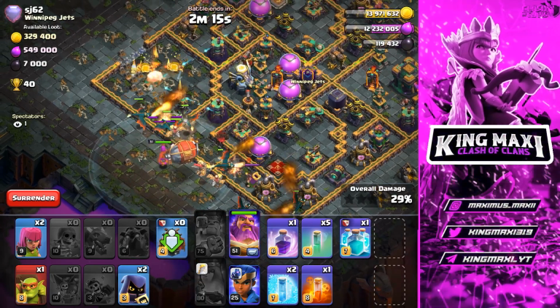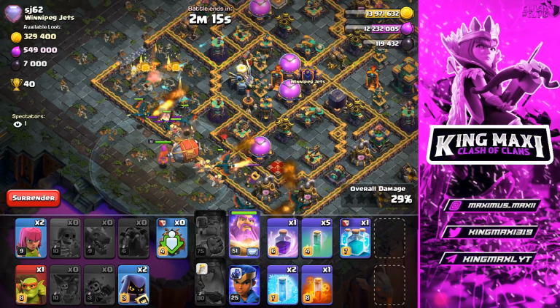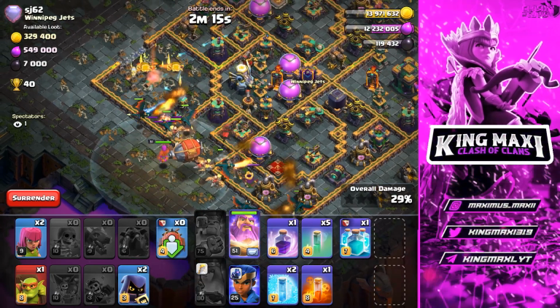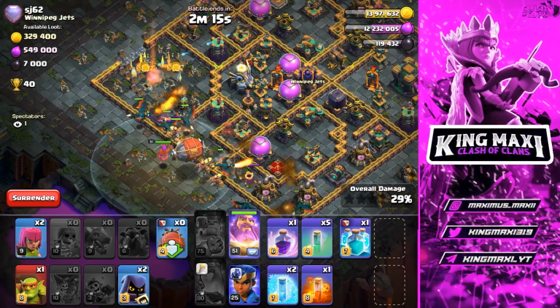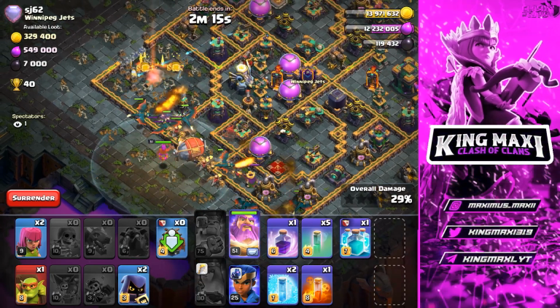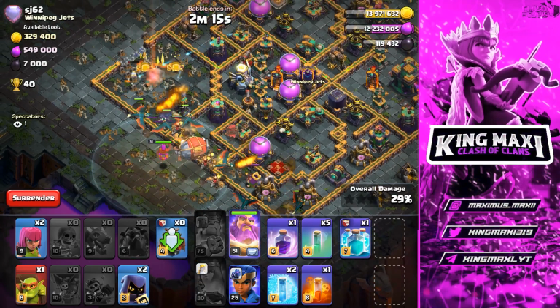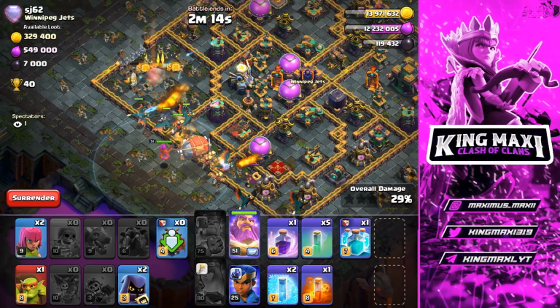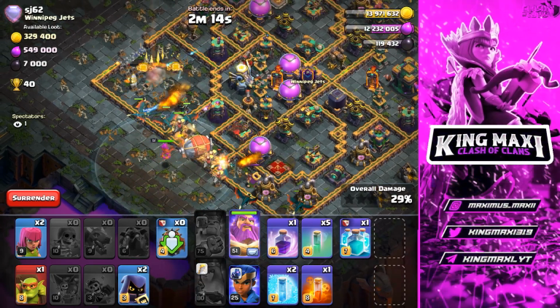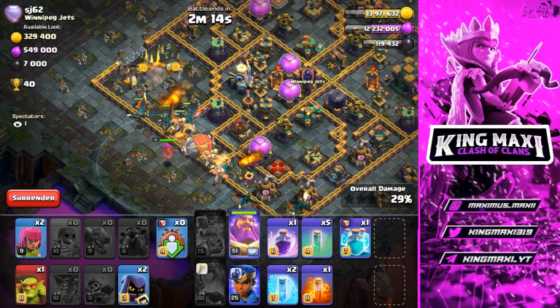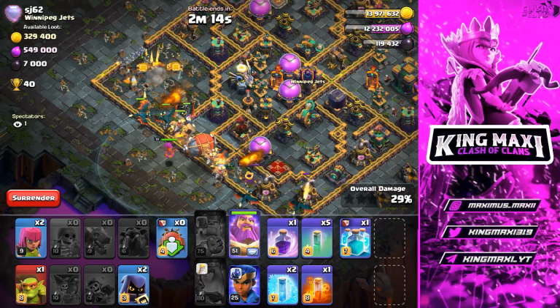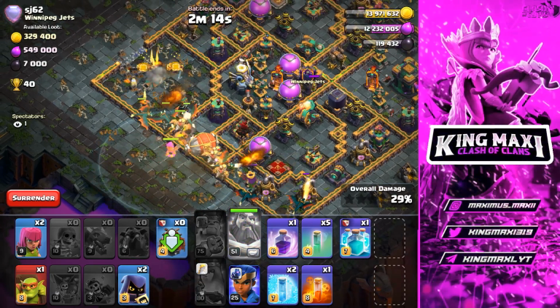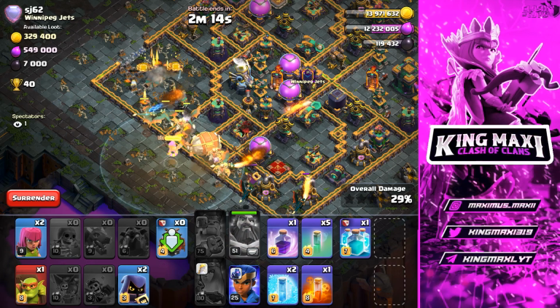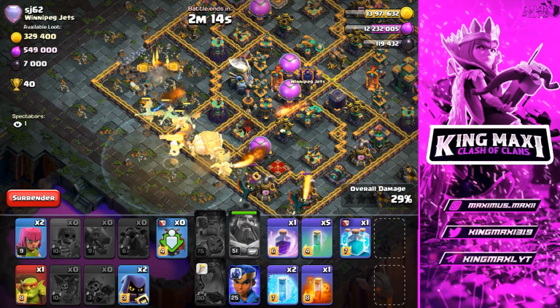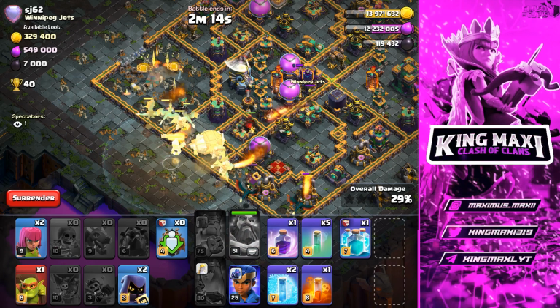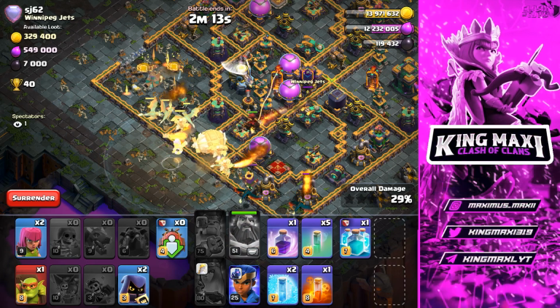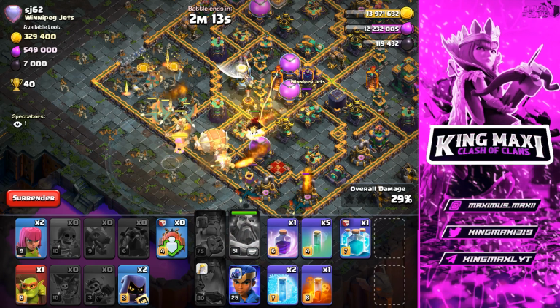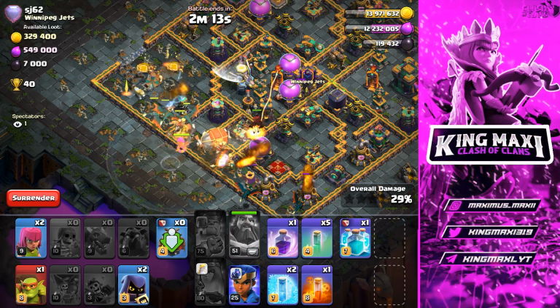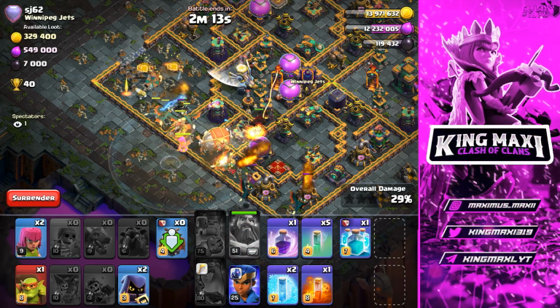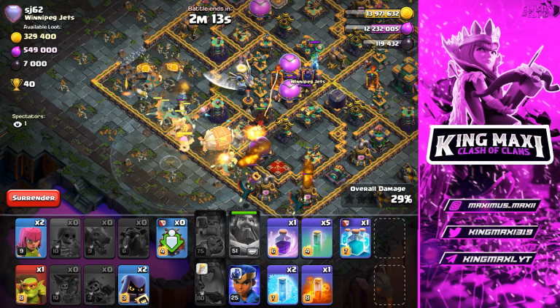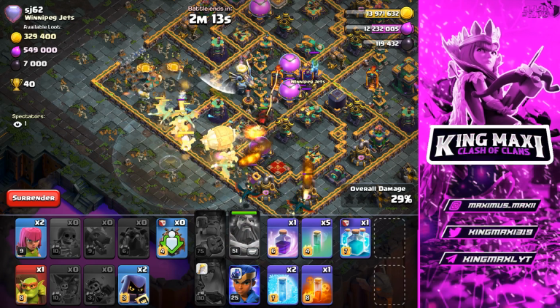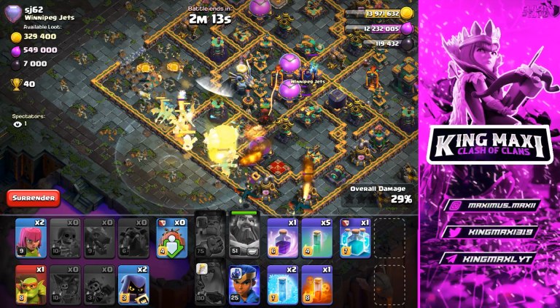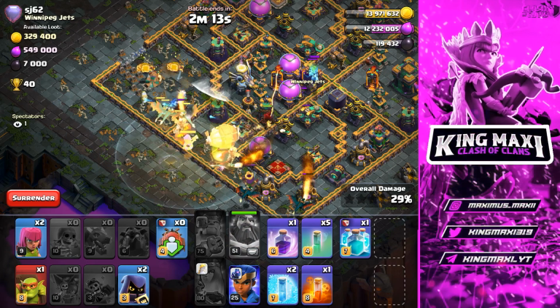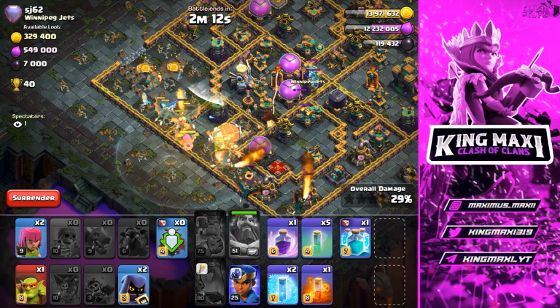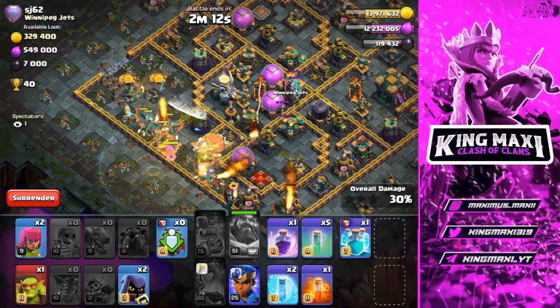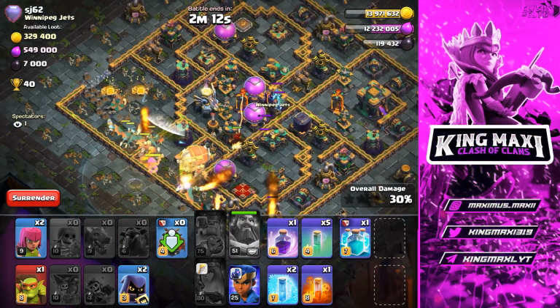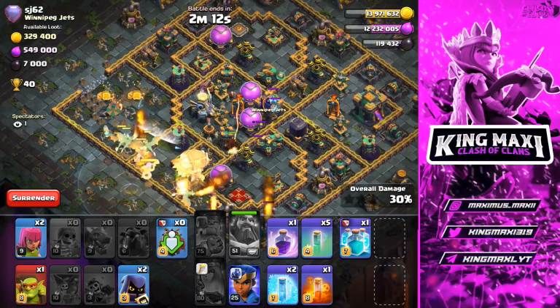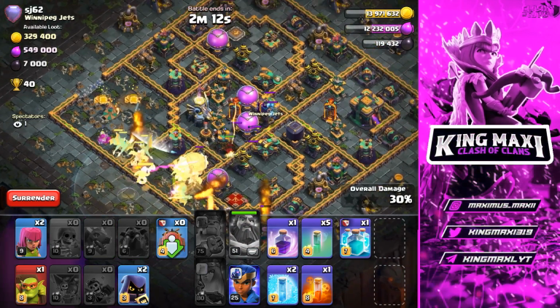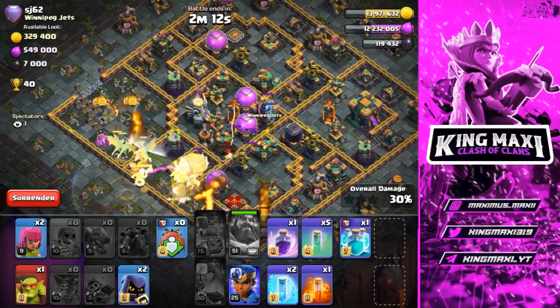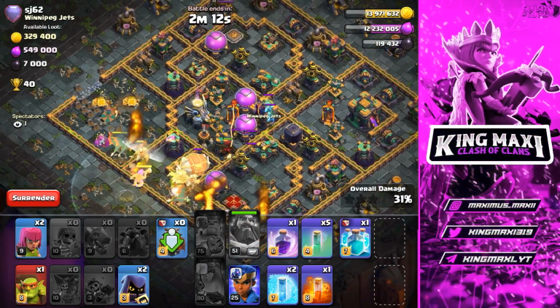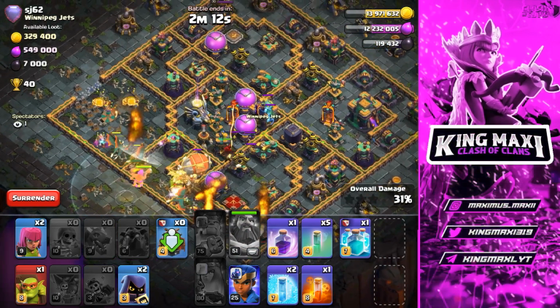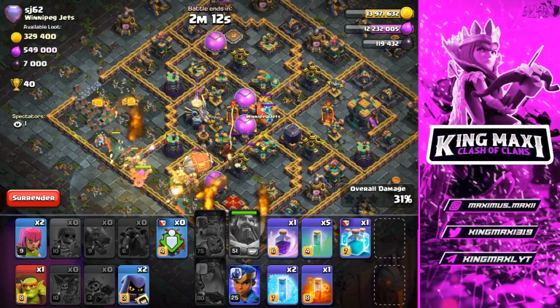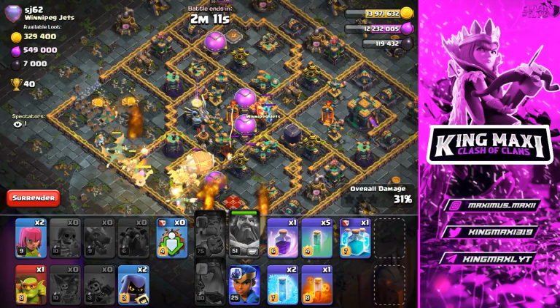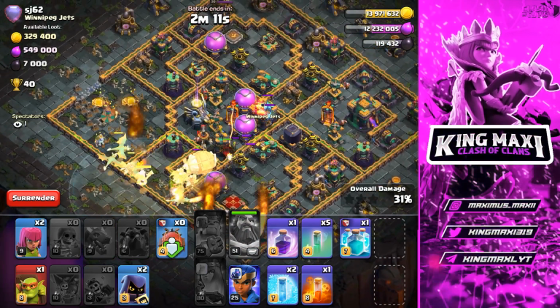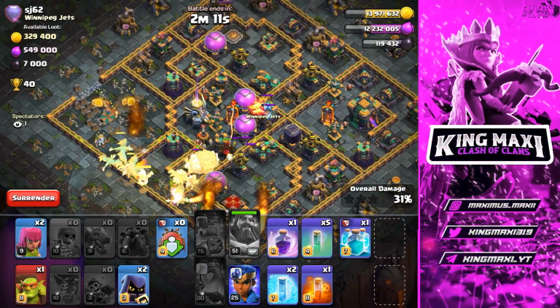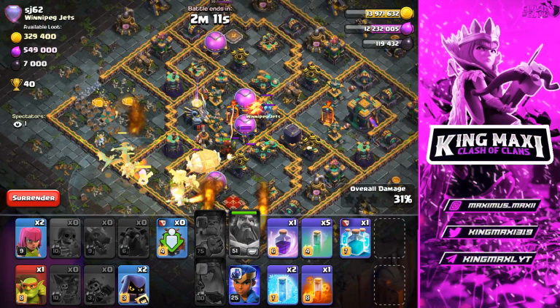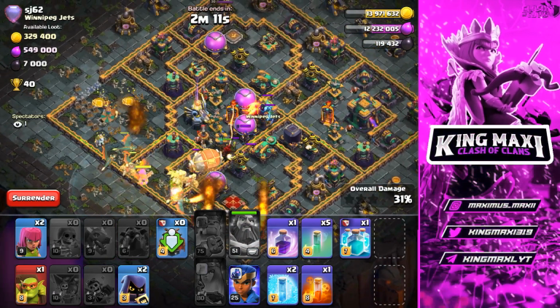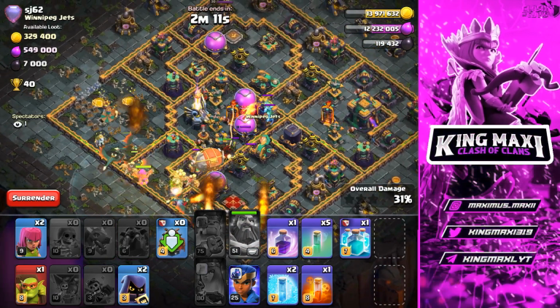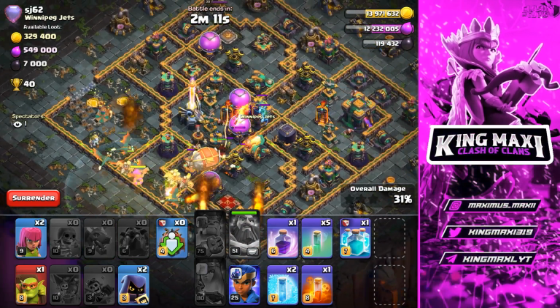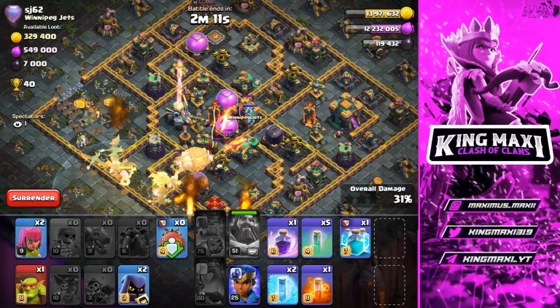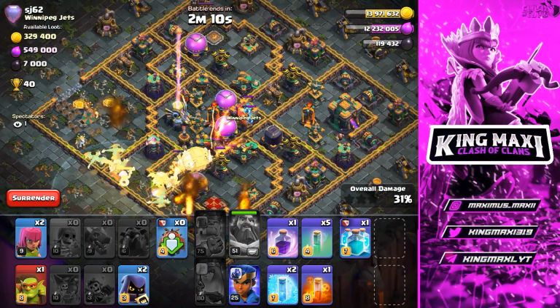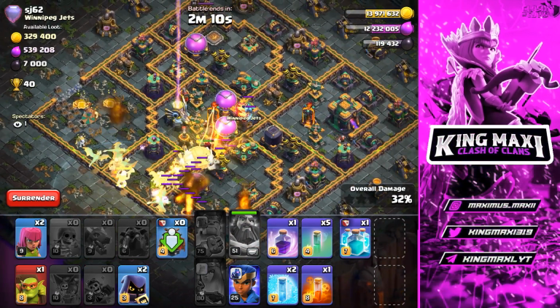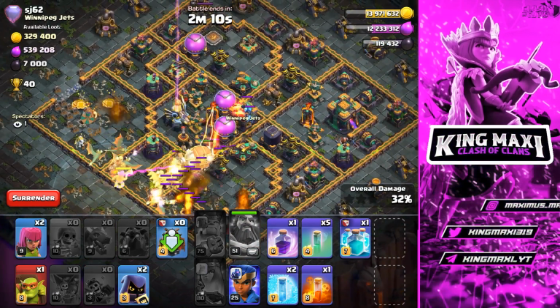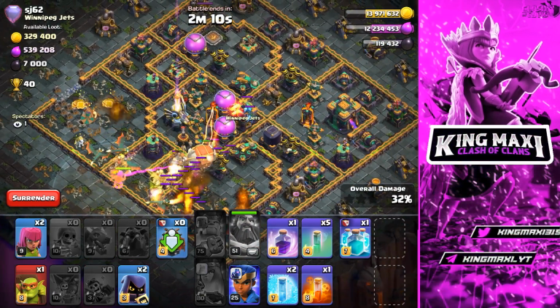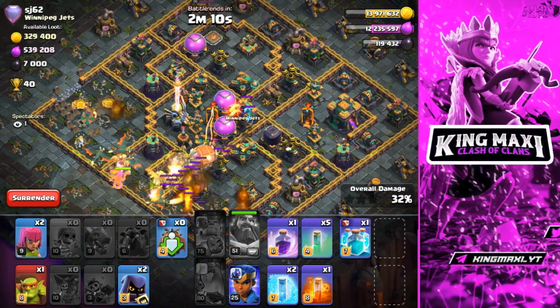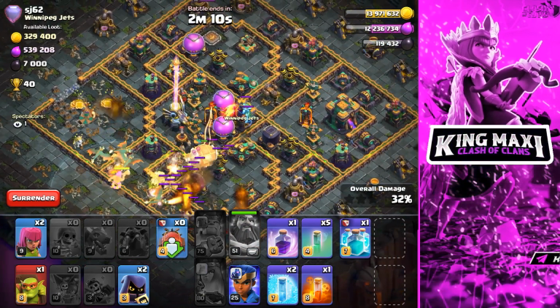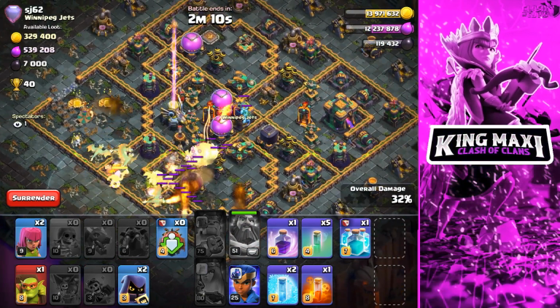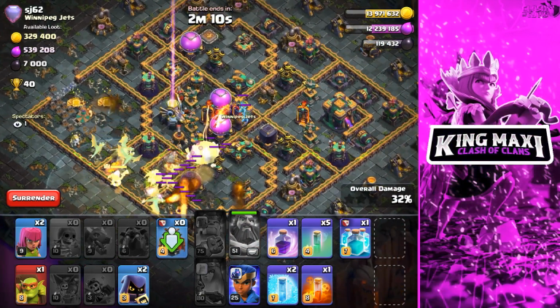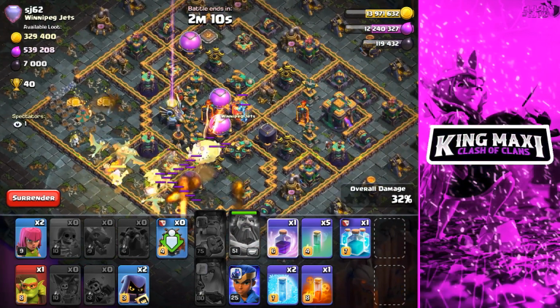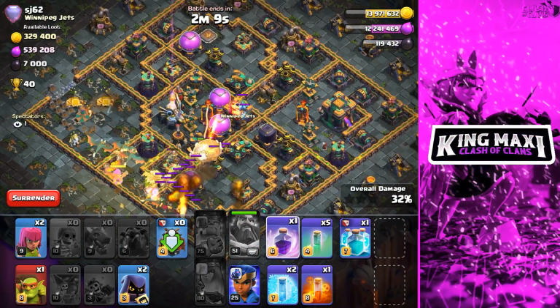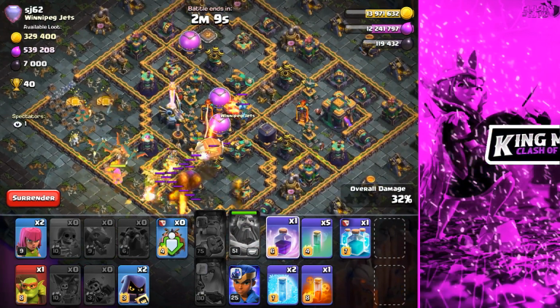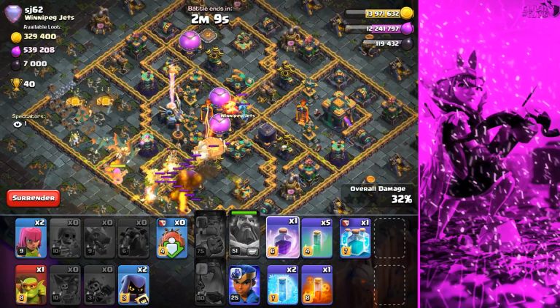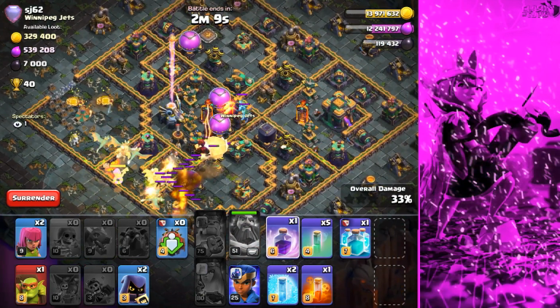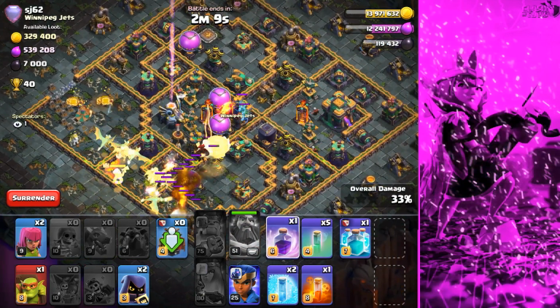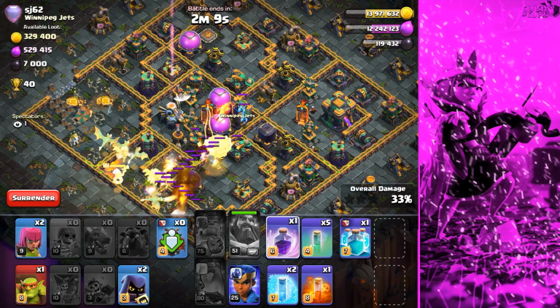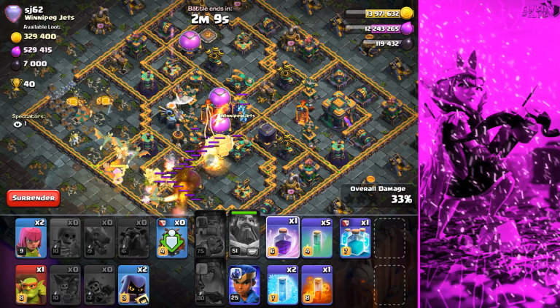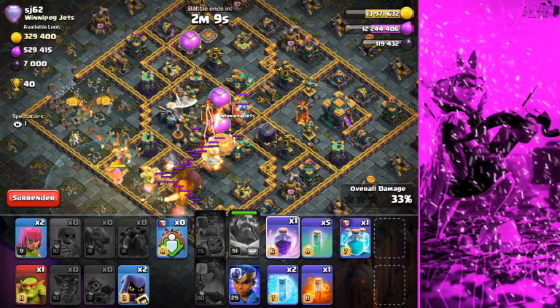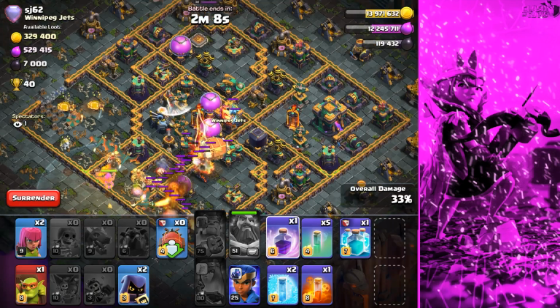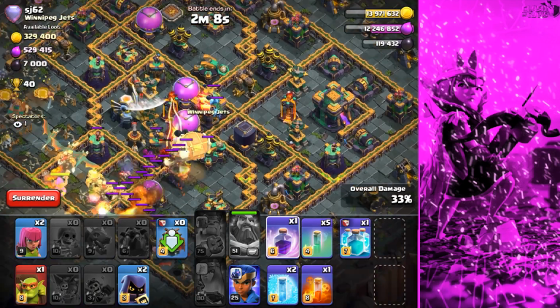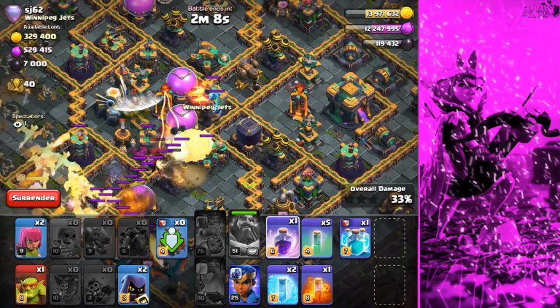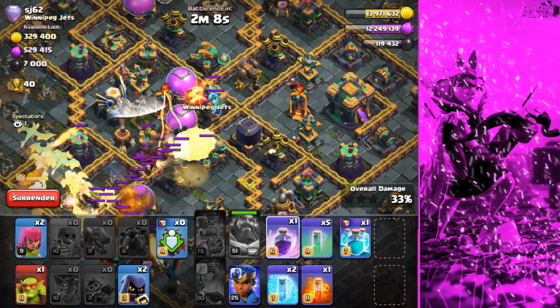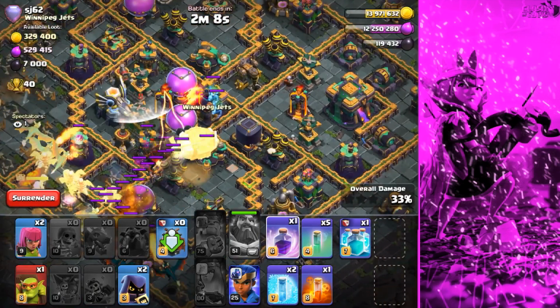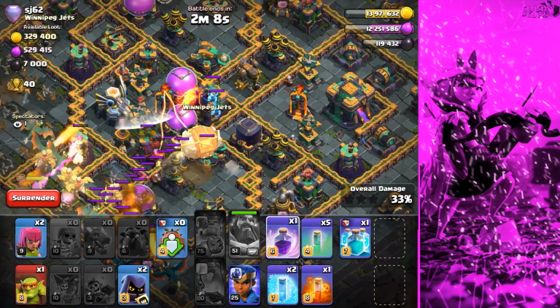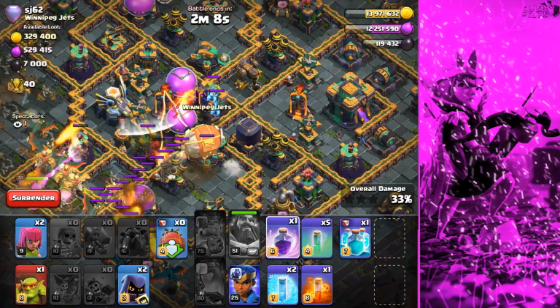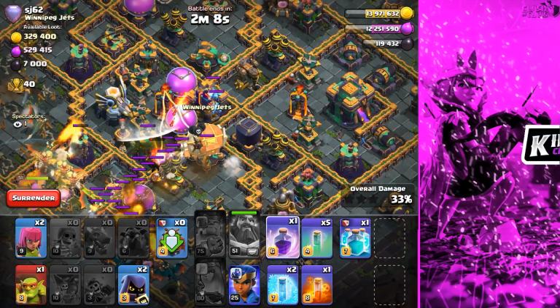Now we have a blimp. If you put a blimp in the base, you set the value of 5.